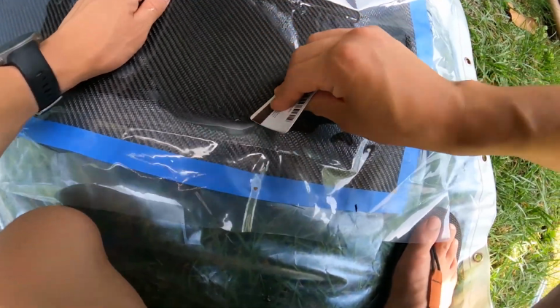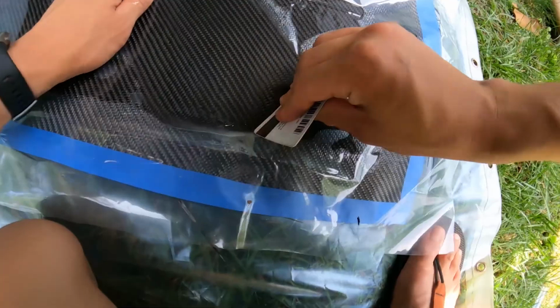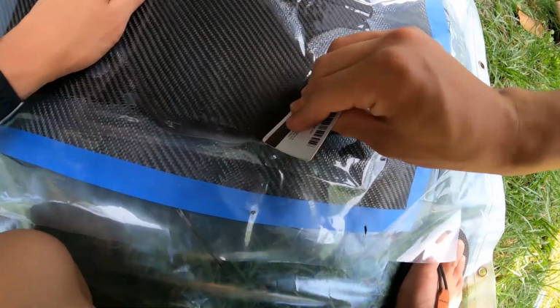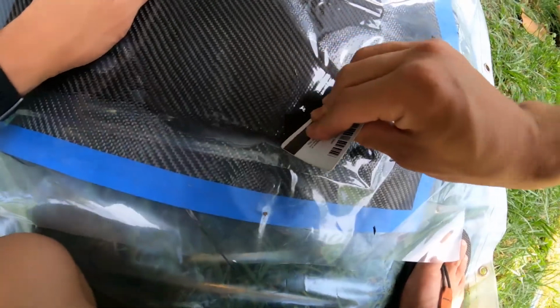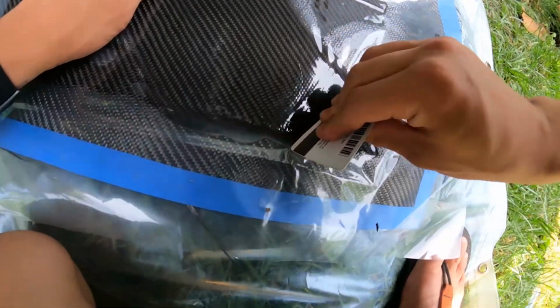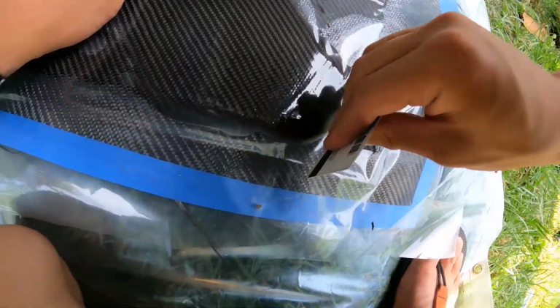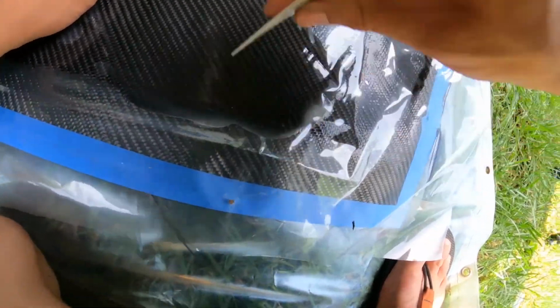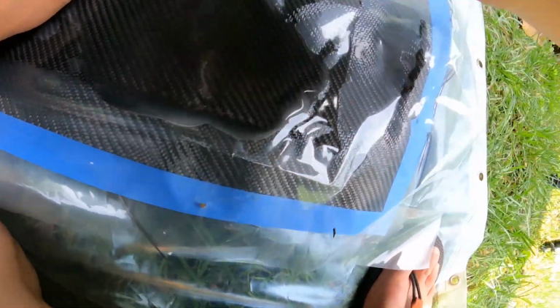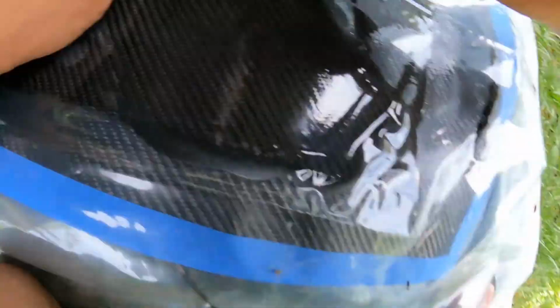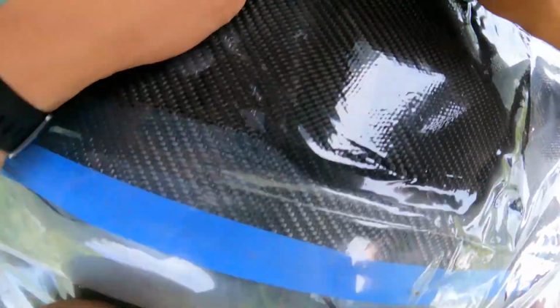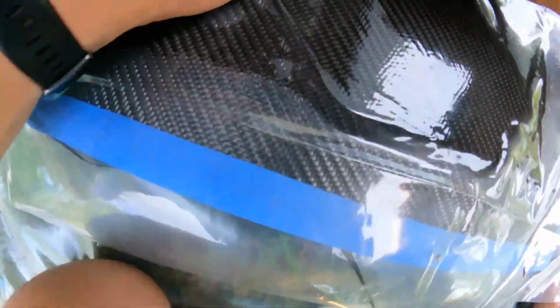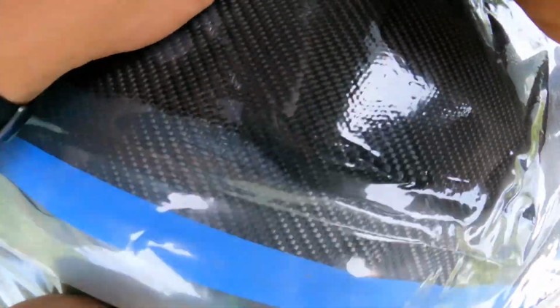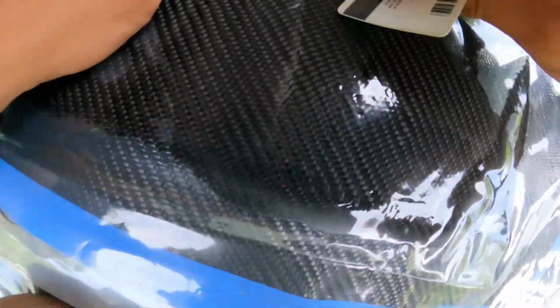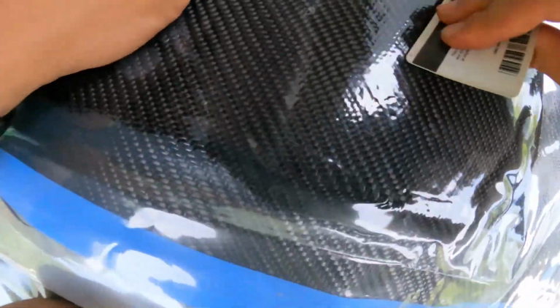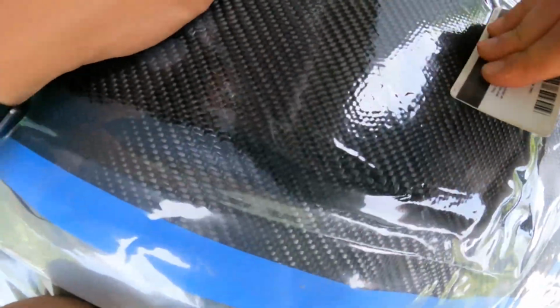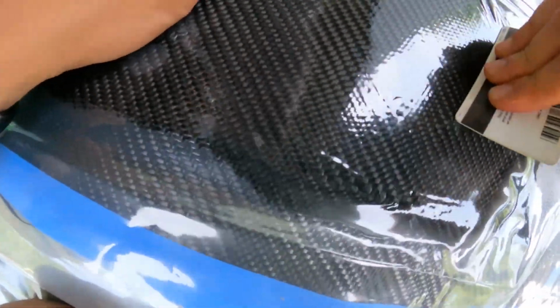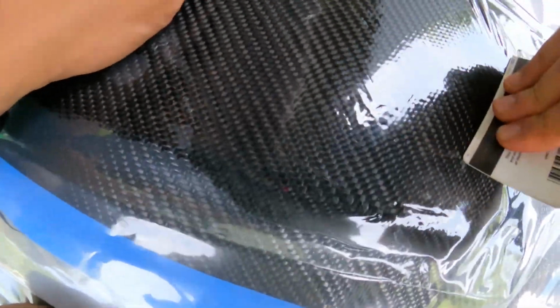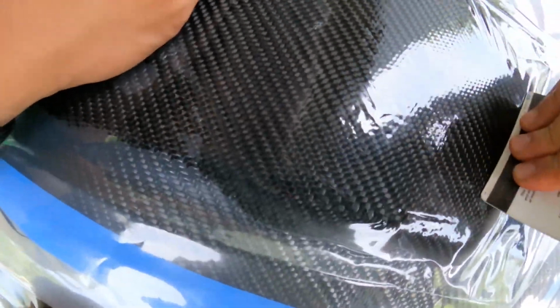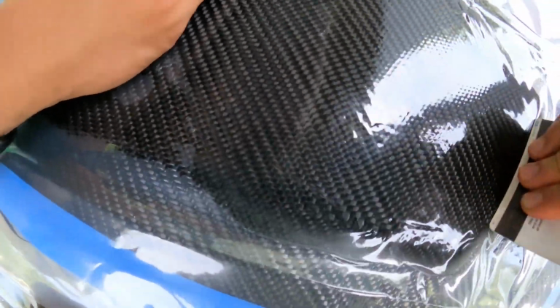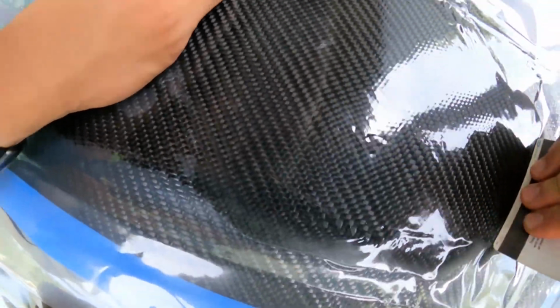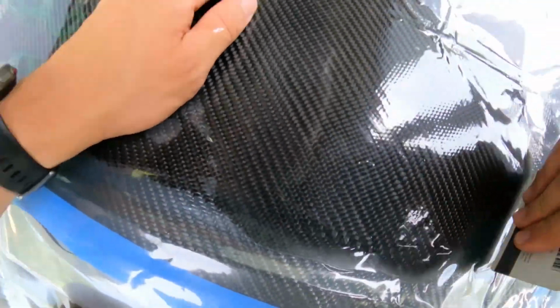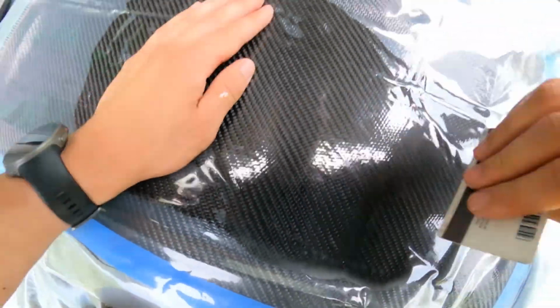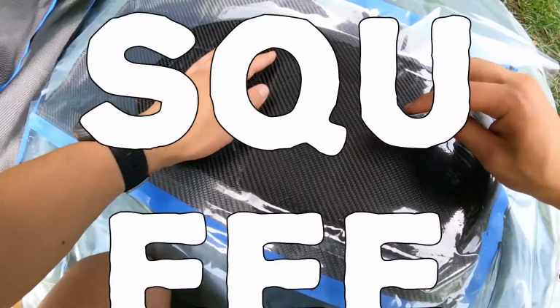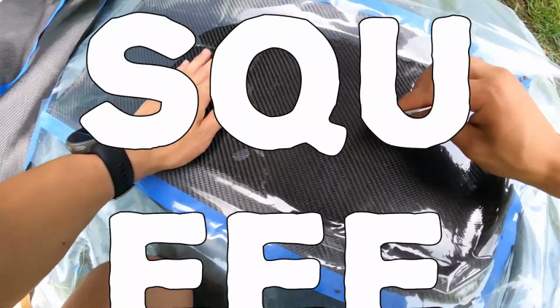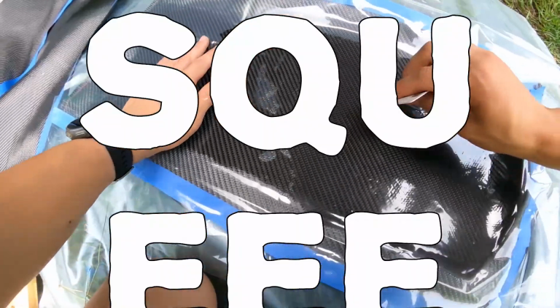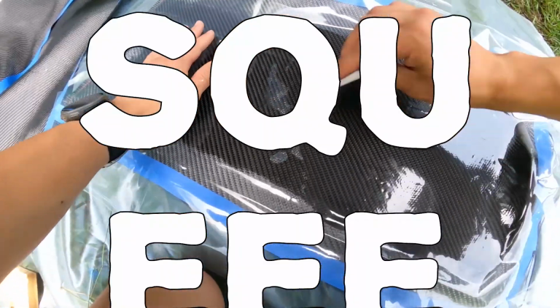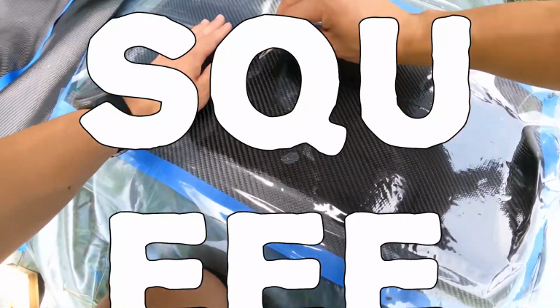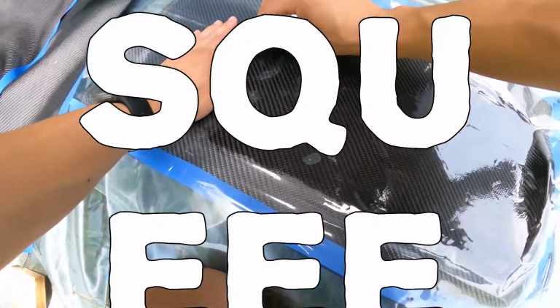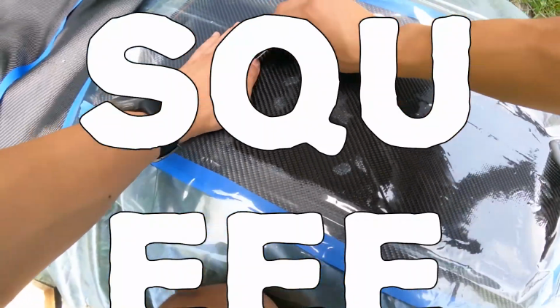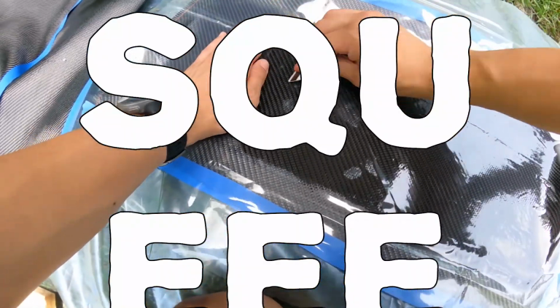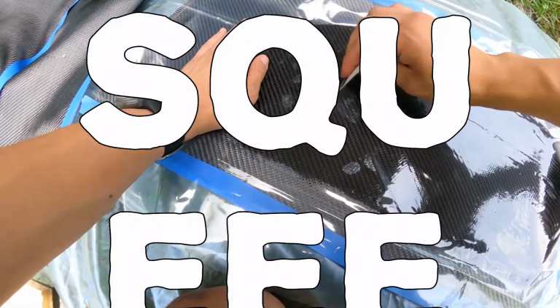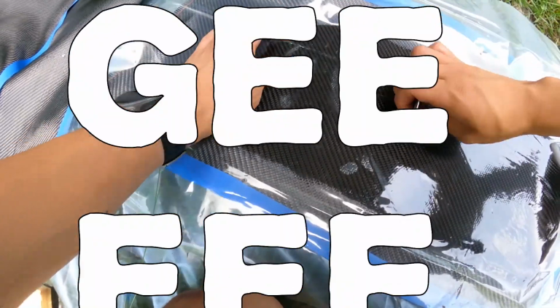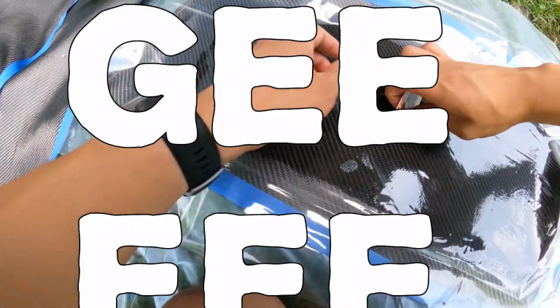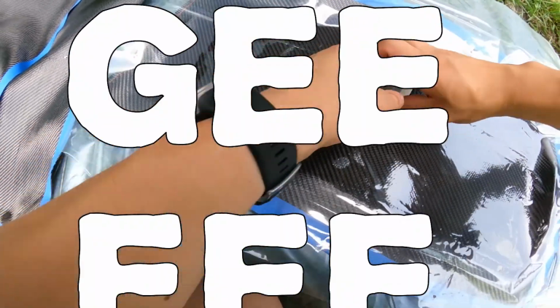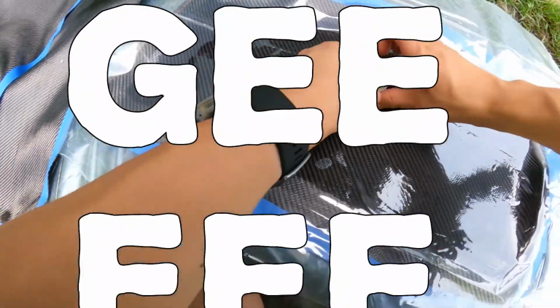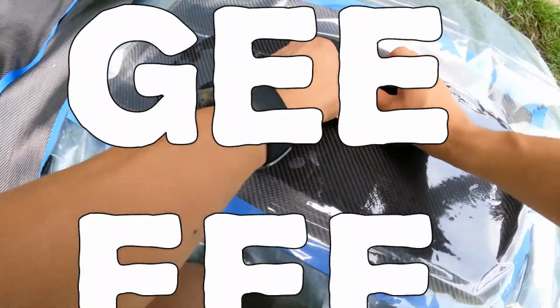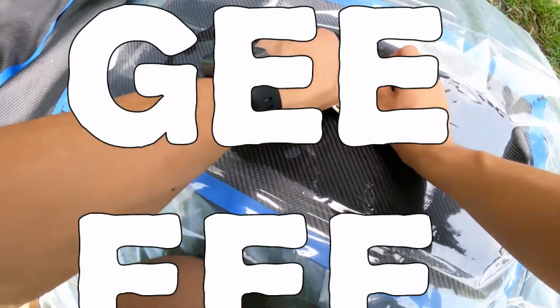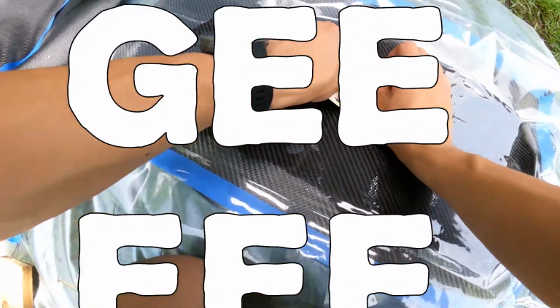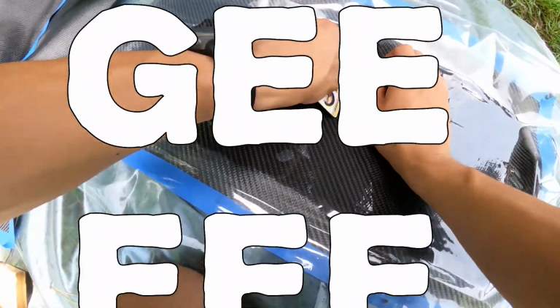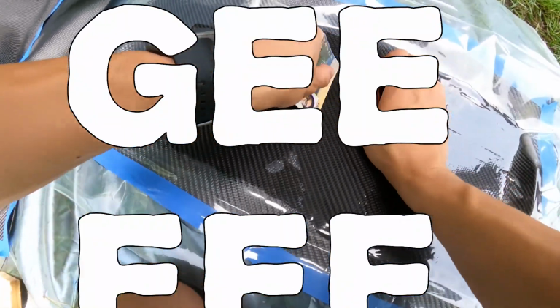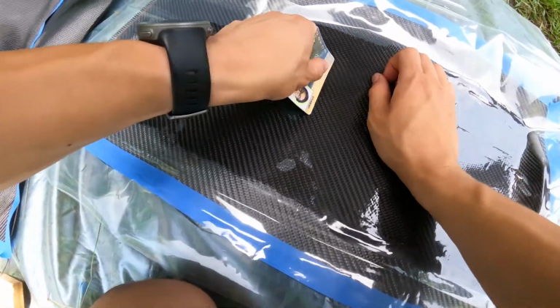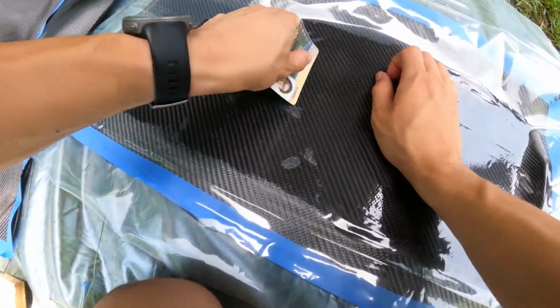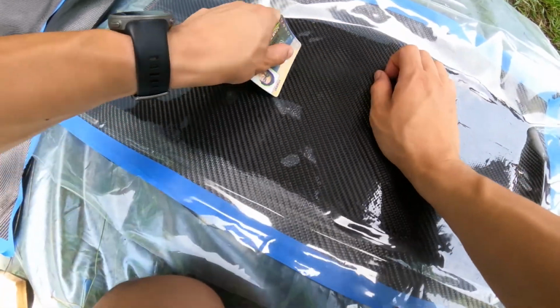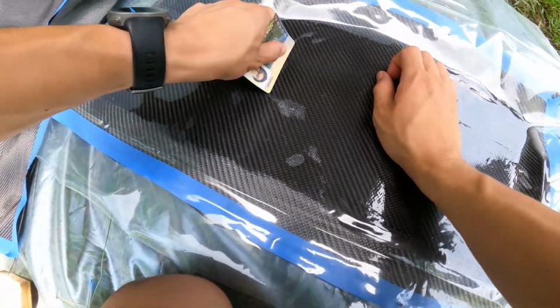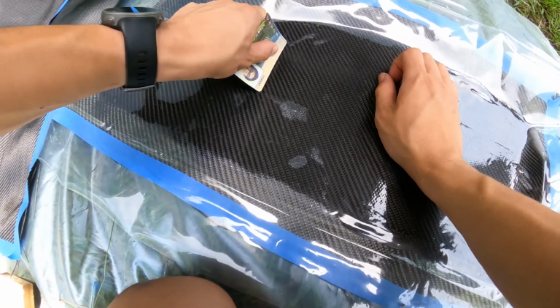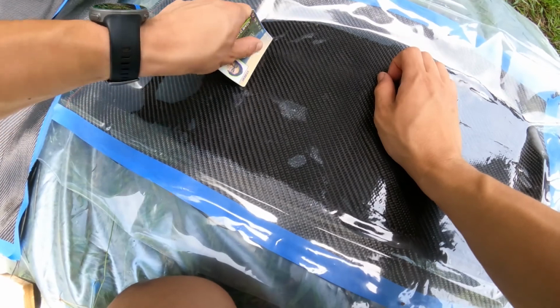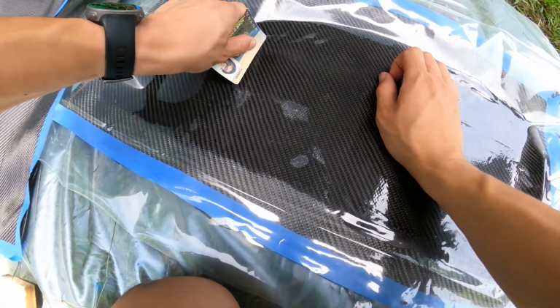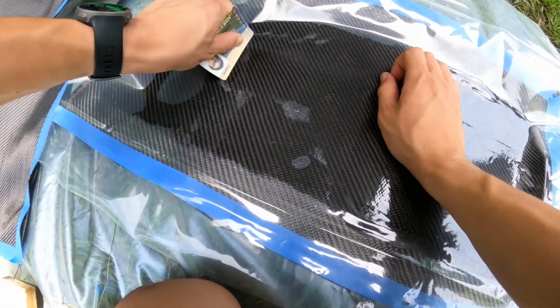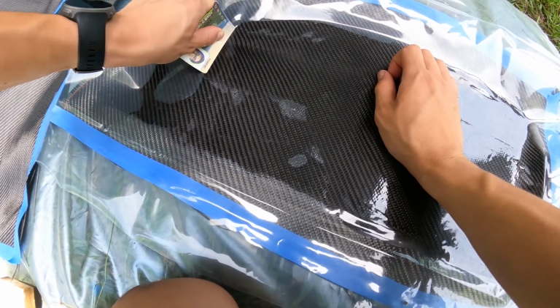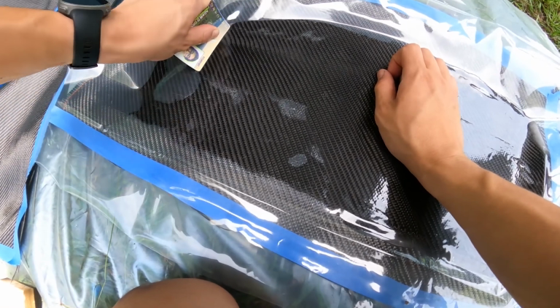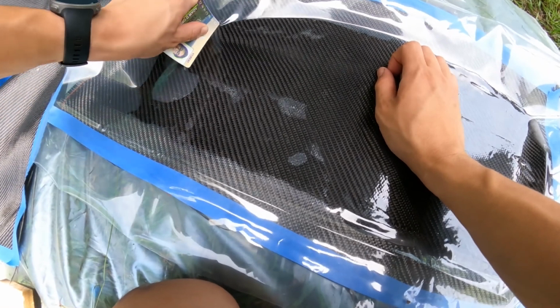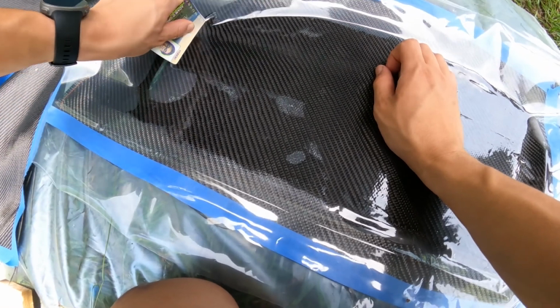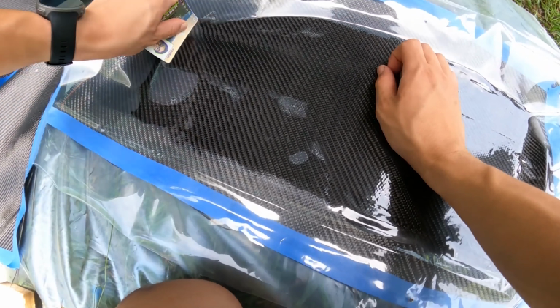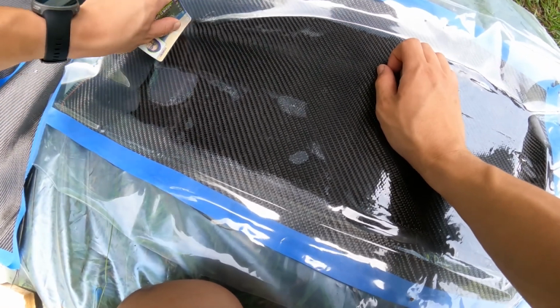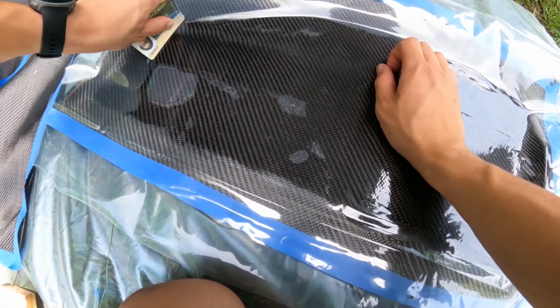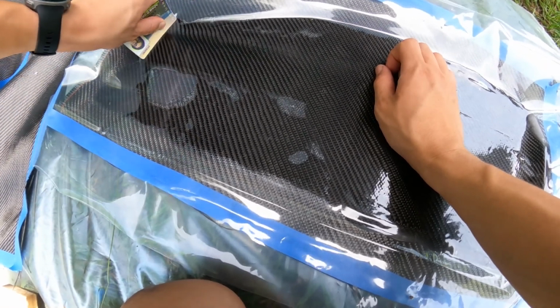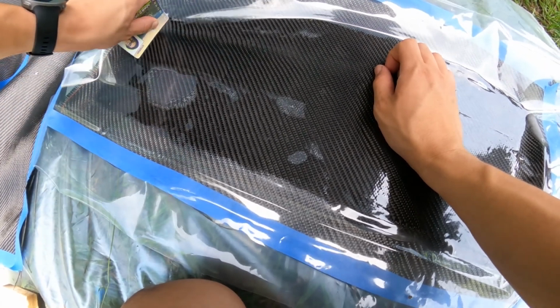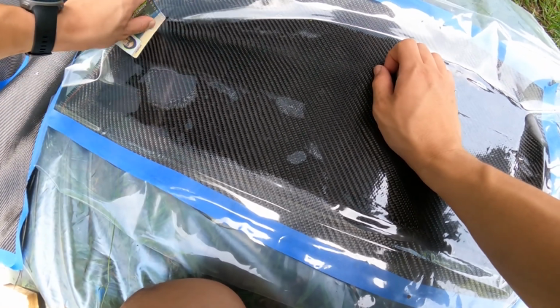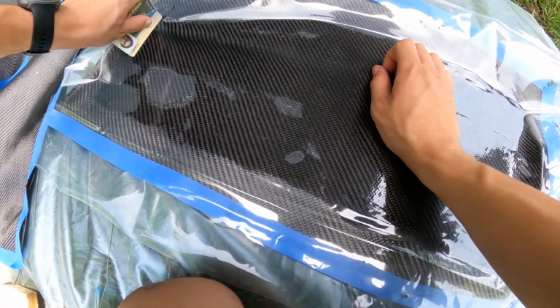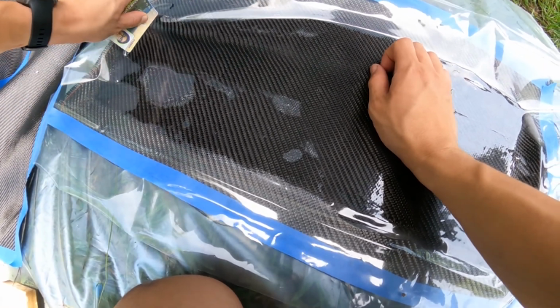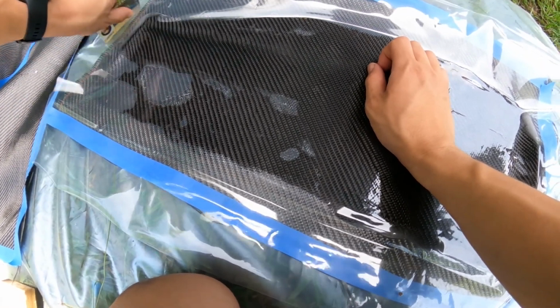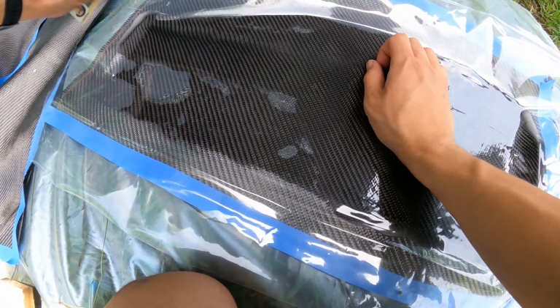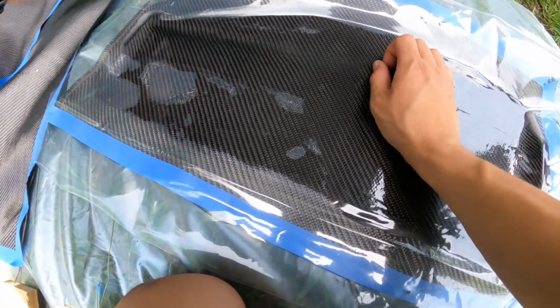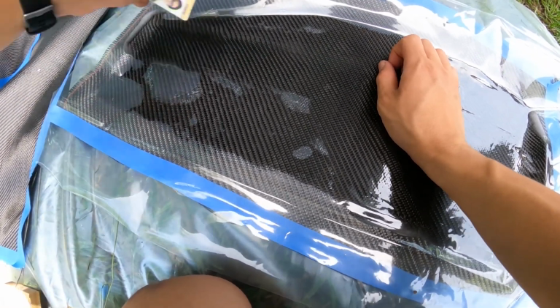Looking good! The squeegee stage is good because you can flatten out the fibers and fill all the voids.